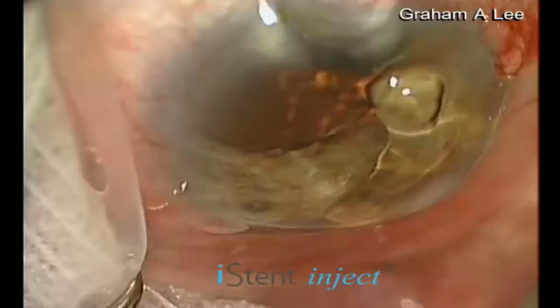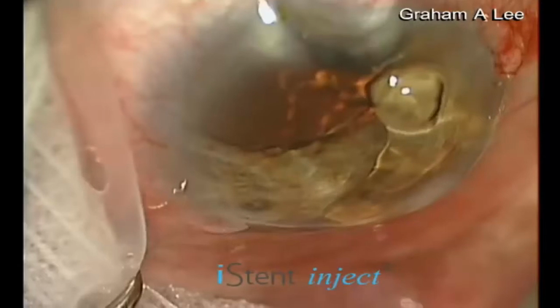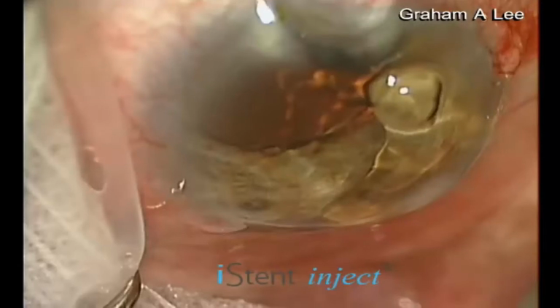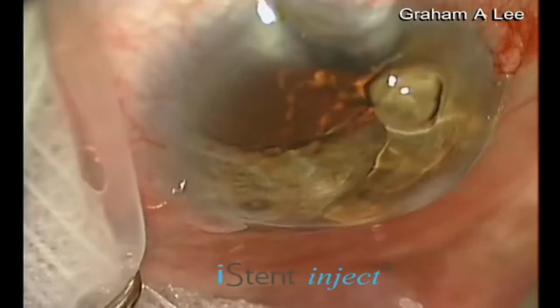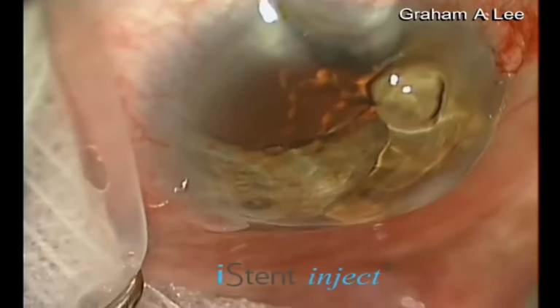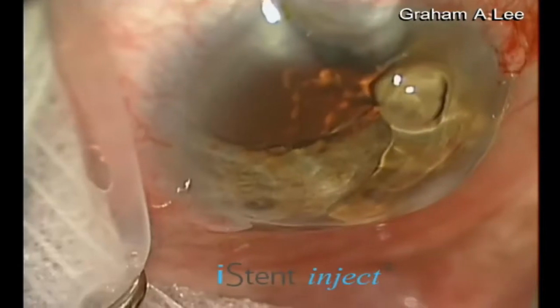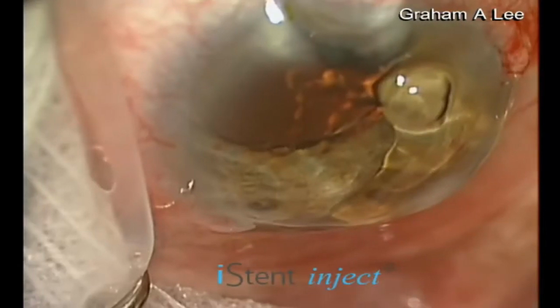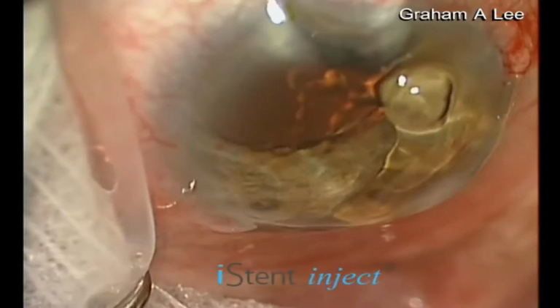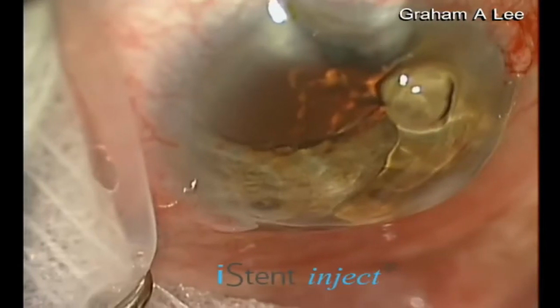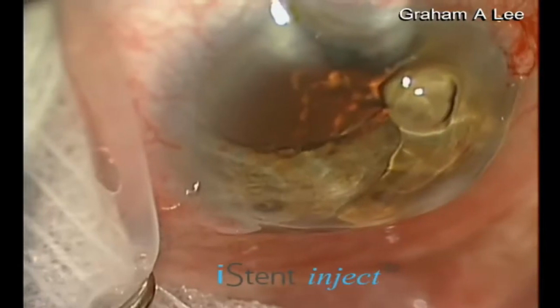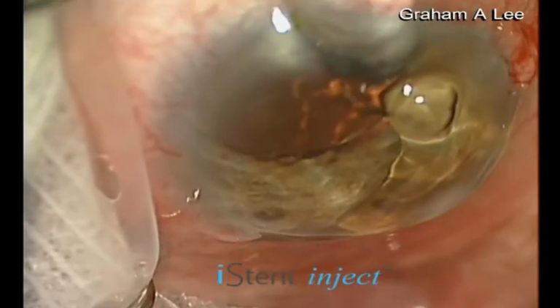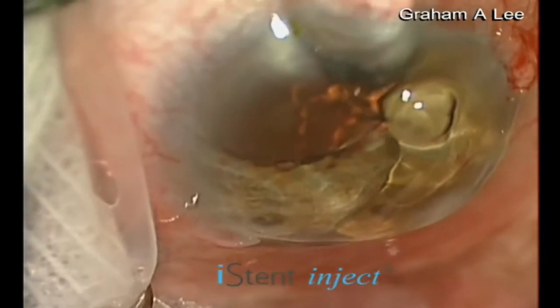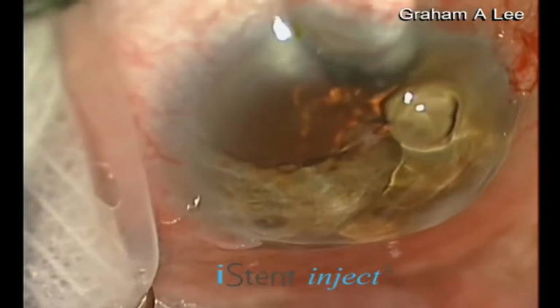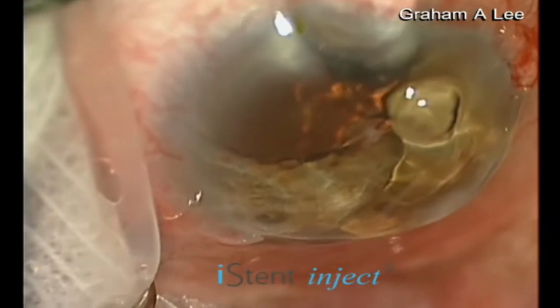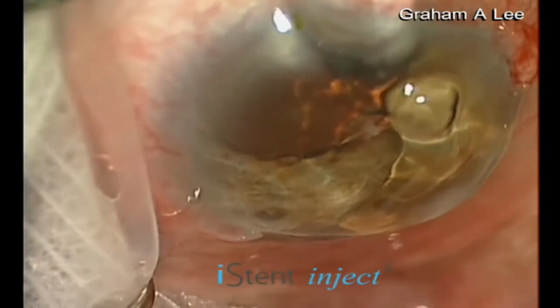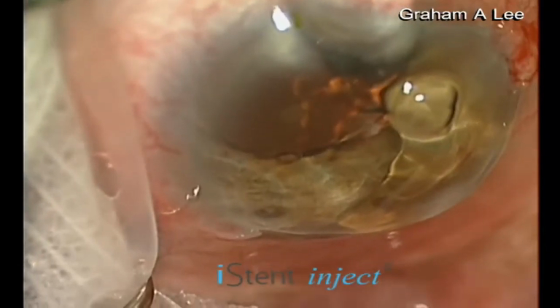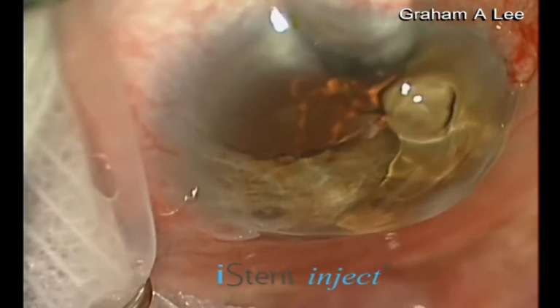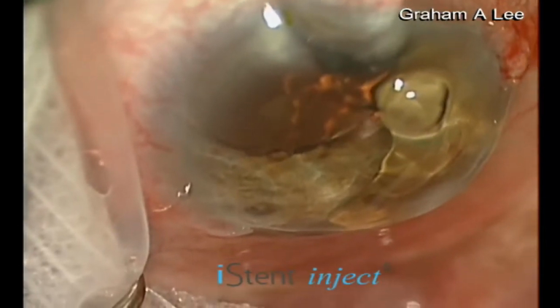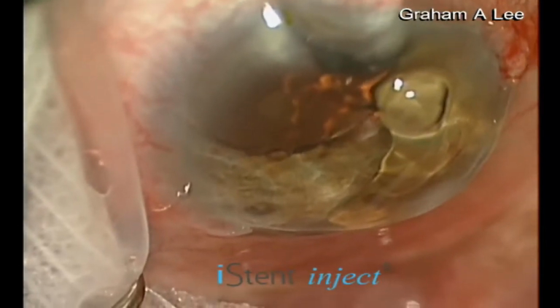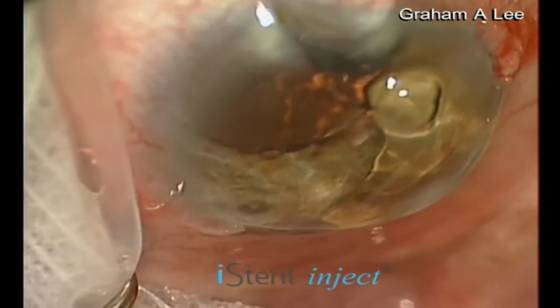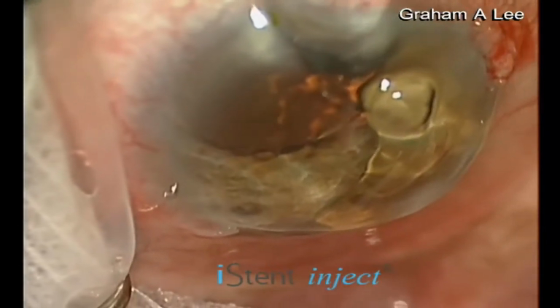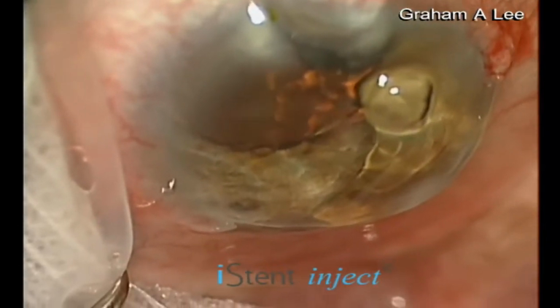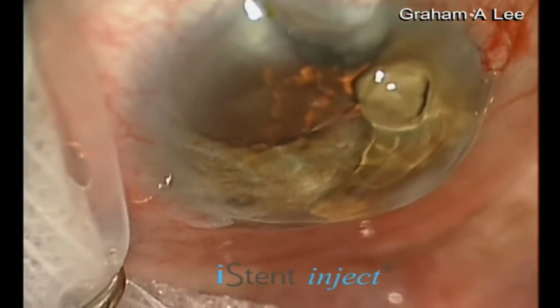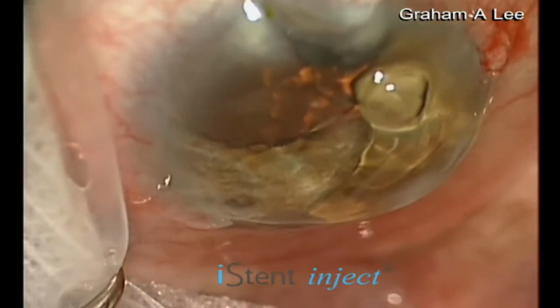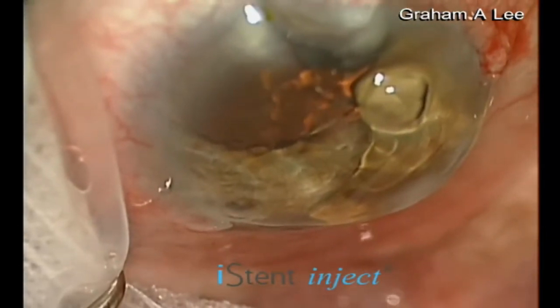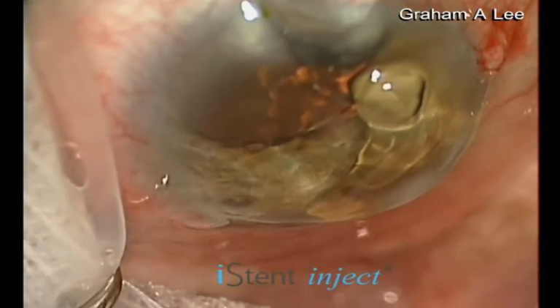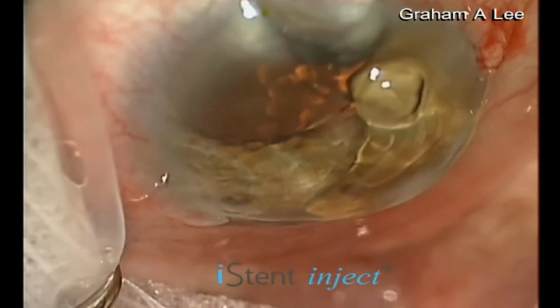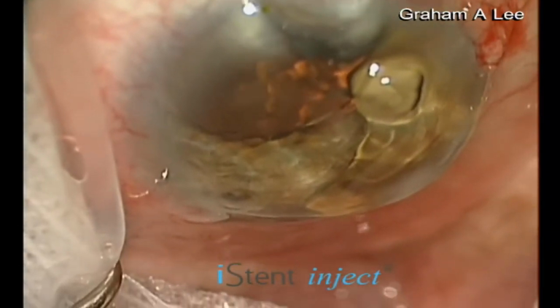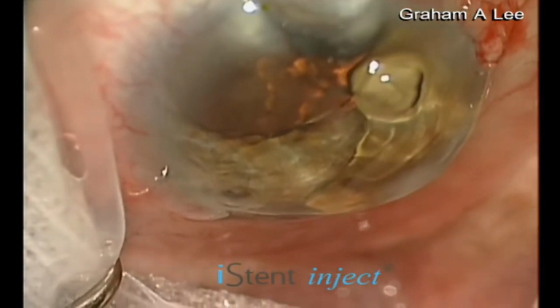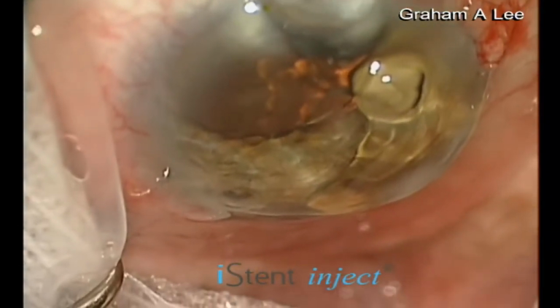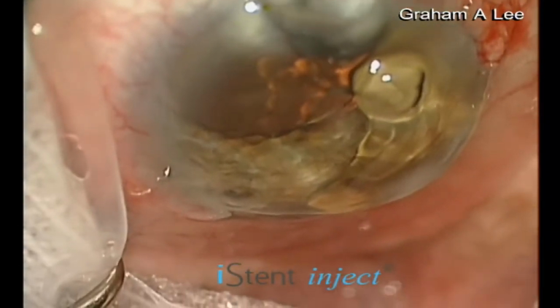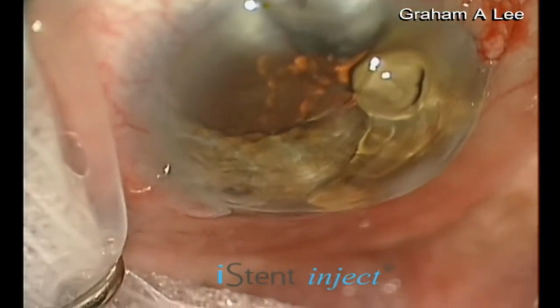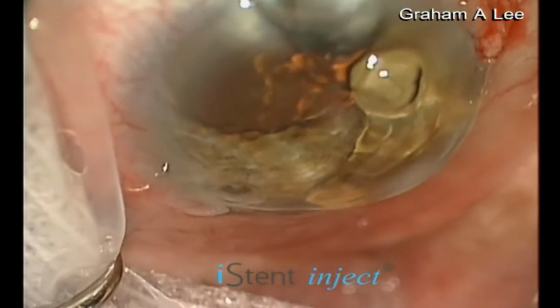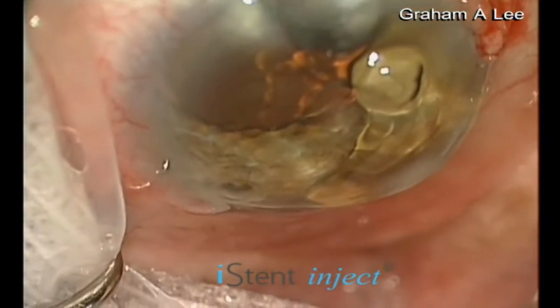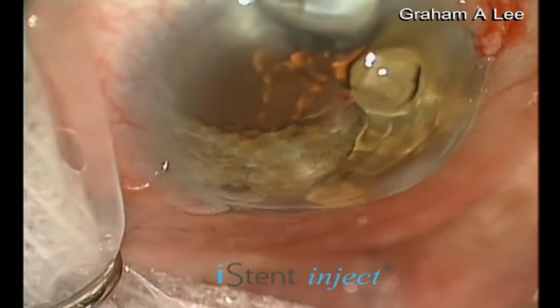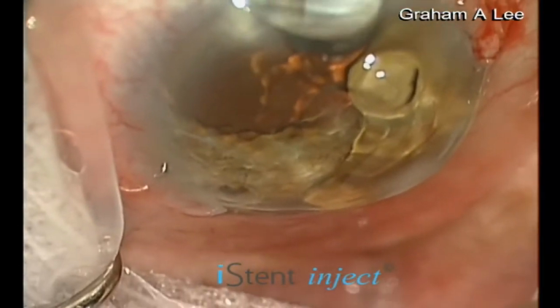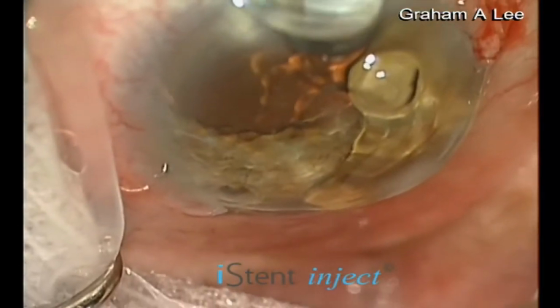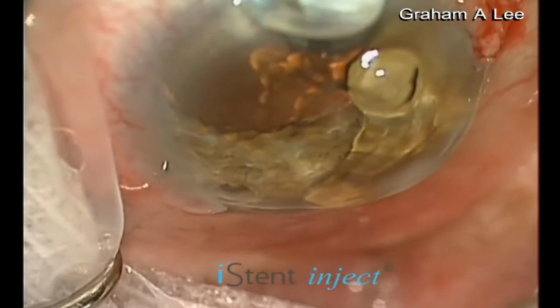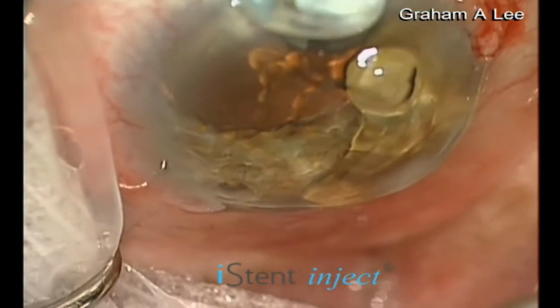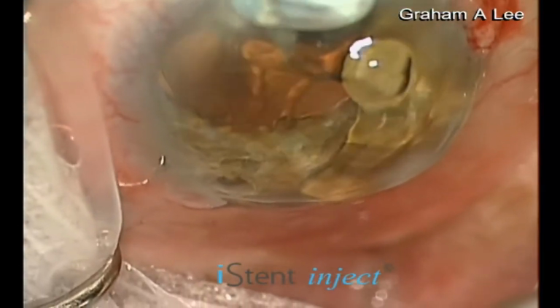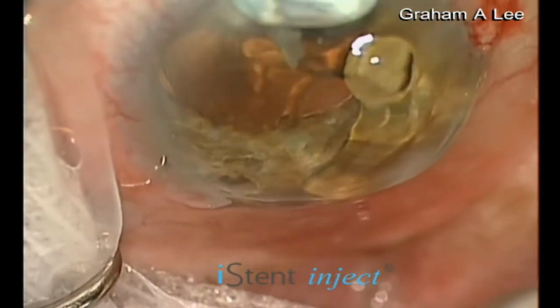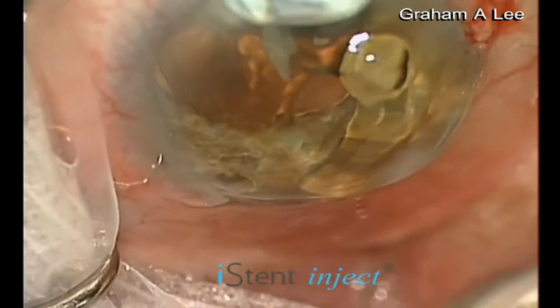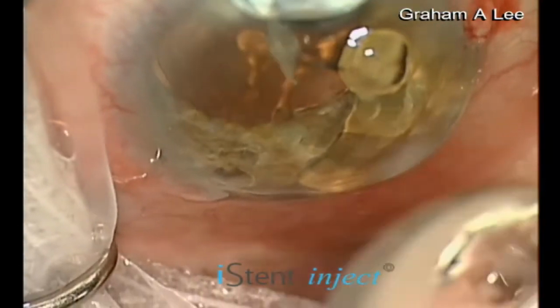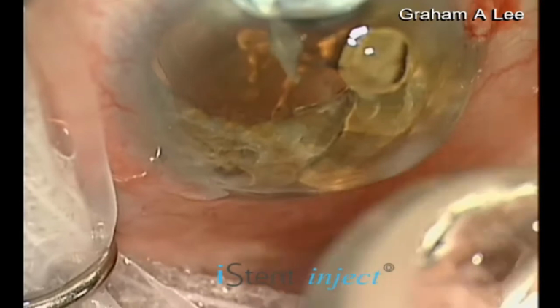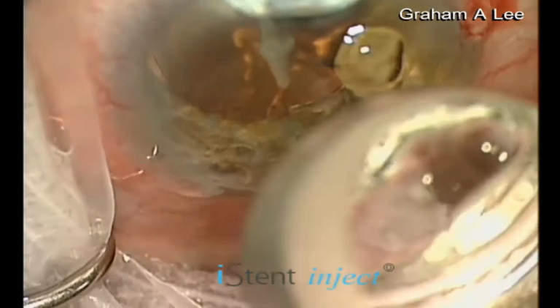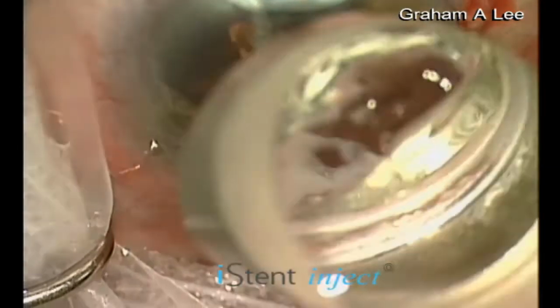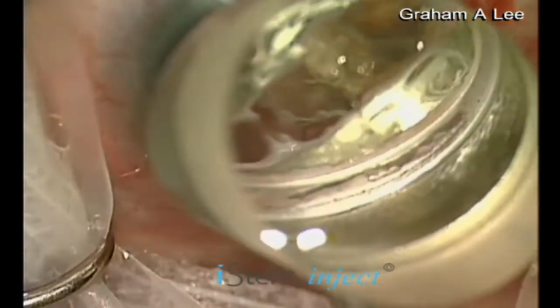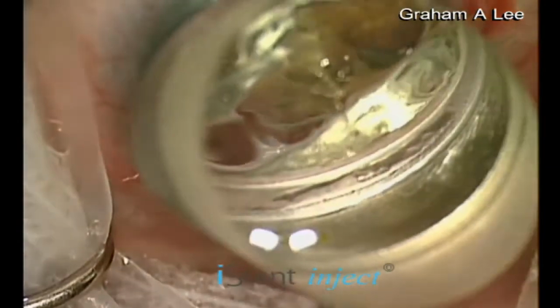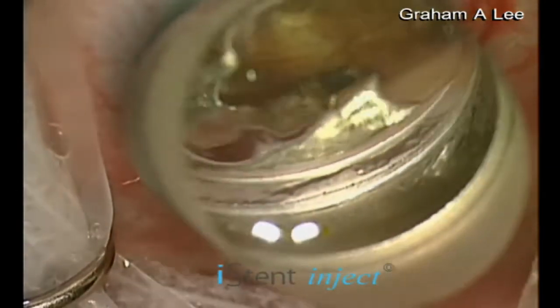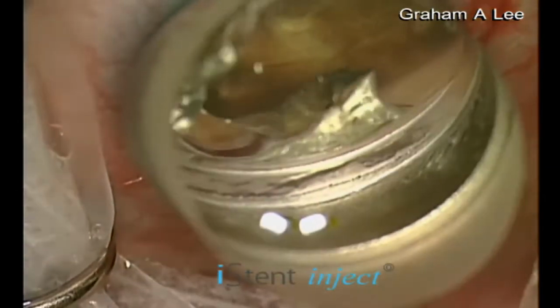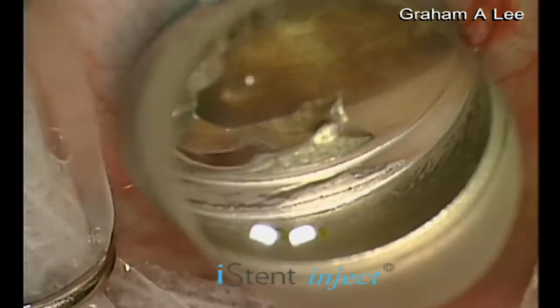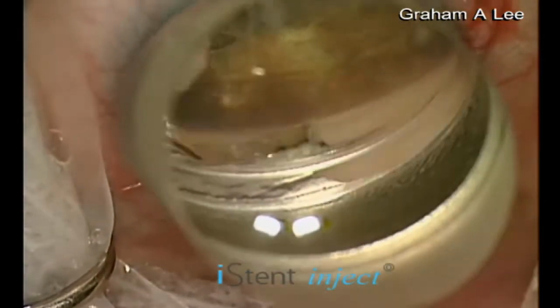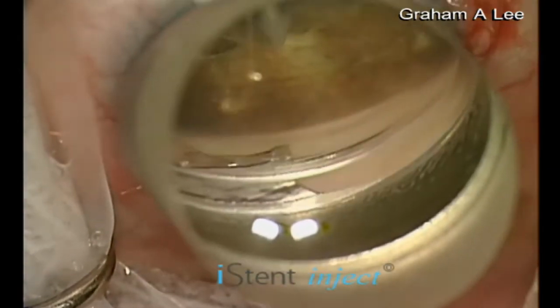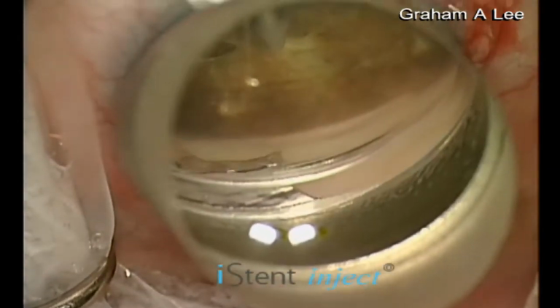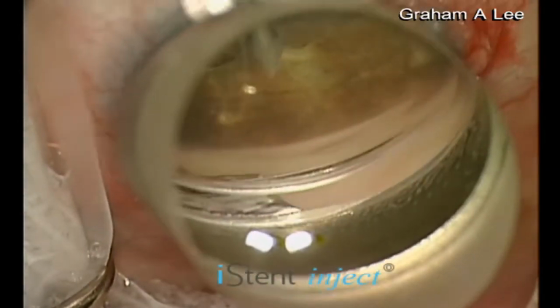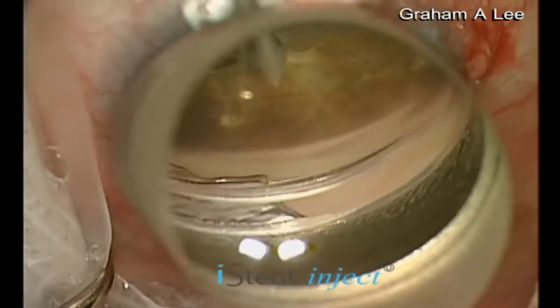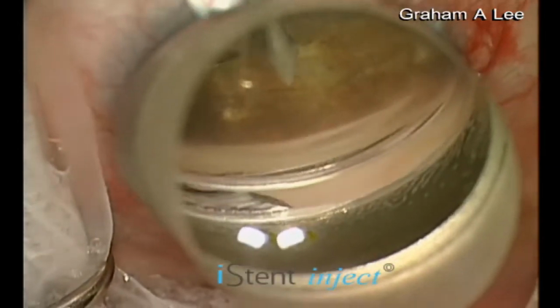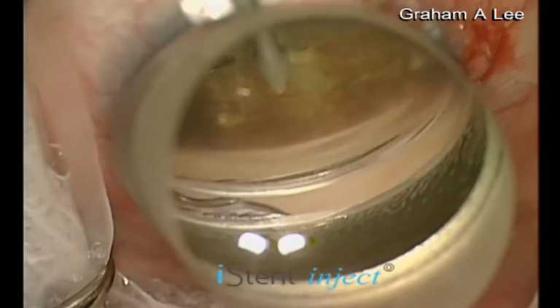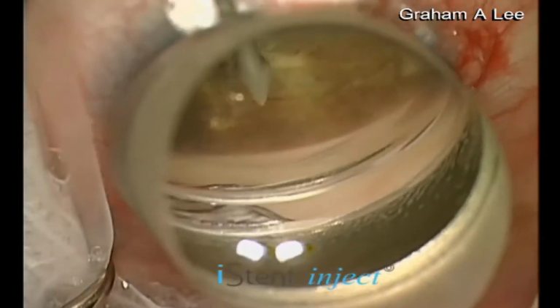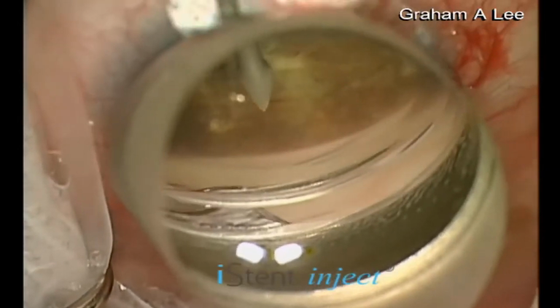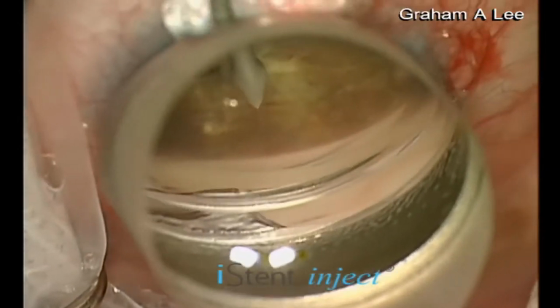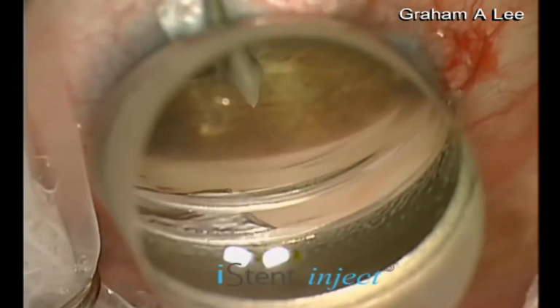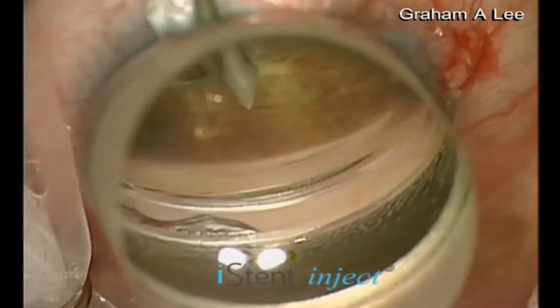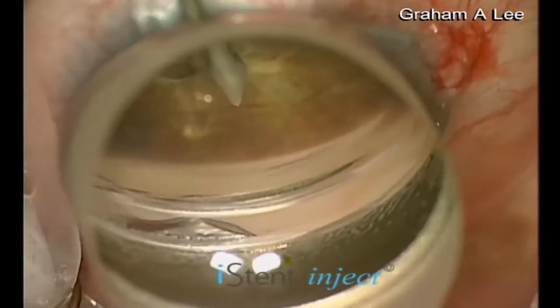This is the iStent Inject device from Glaukos. It's a heparin-coated titanium shunt, or MIGS device.